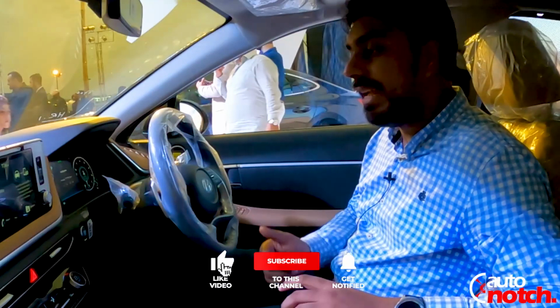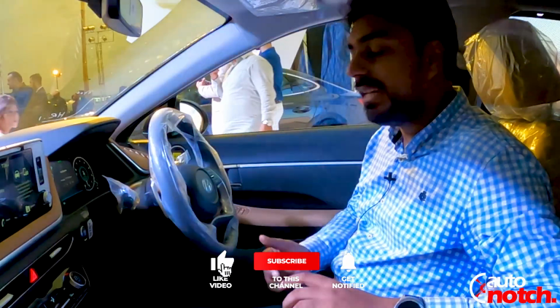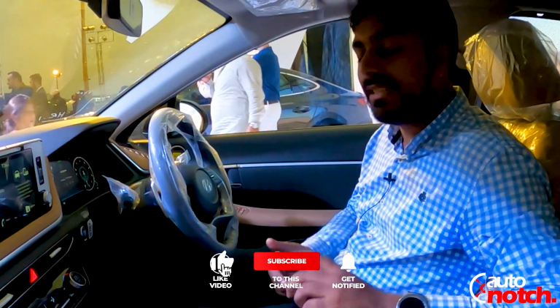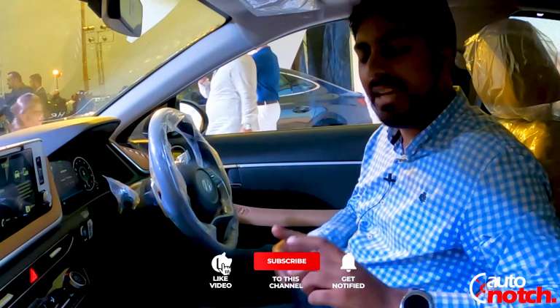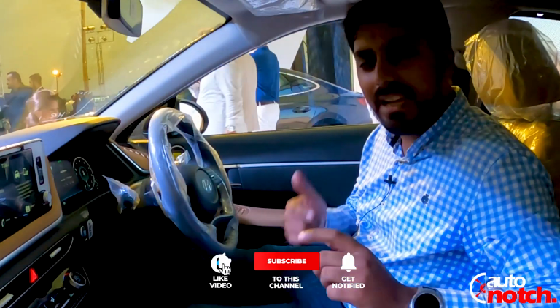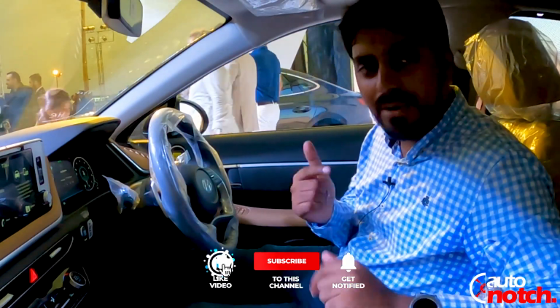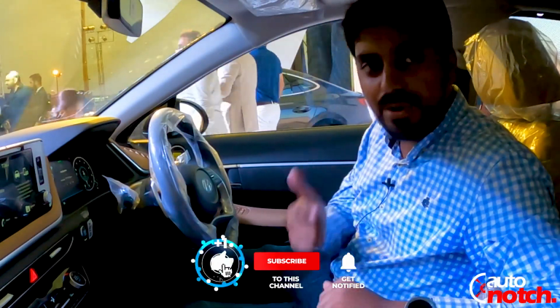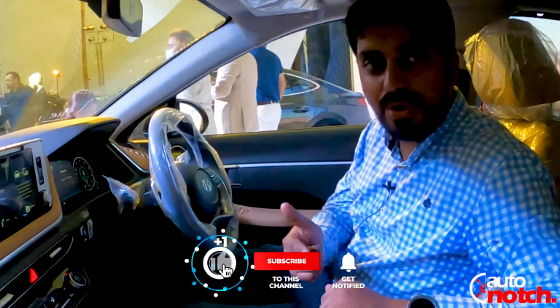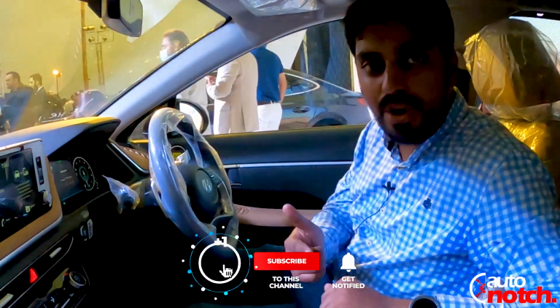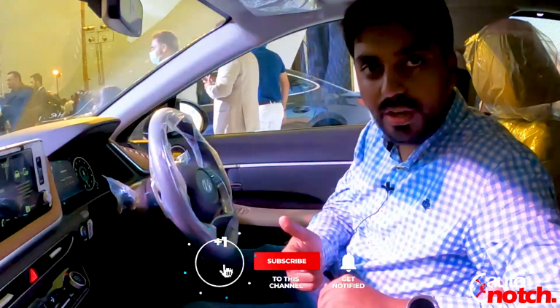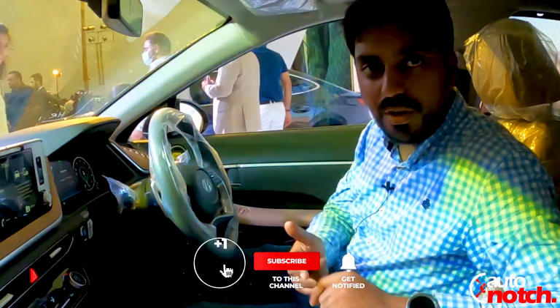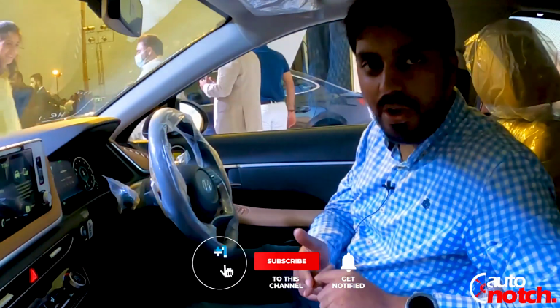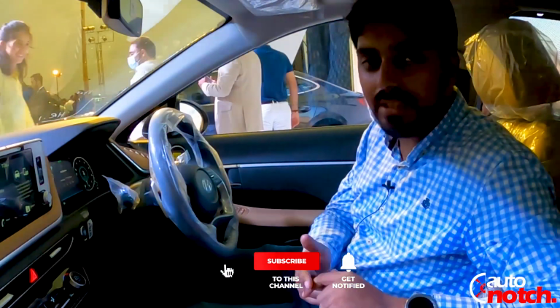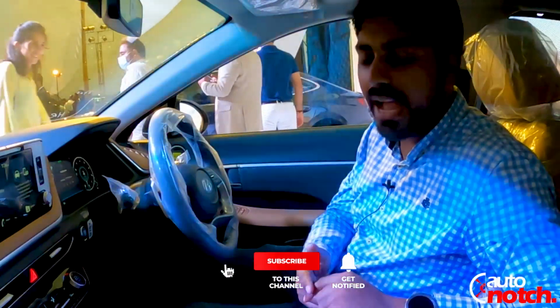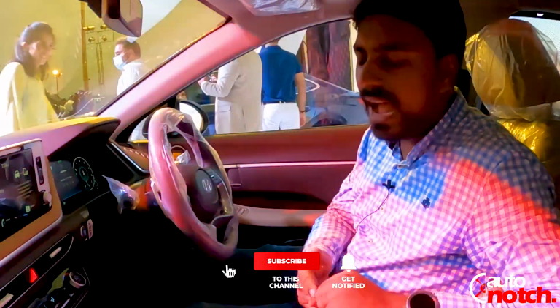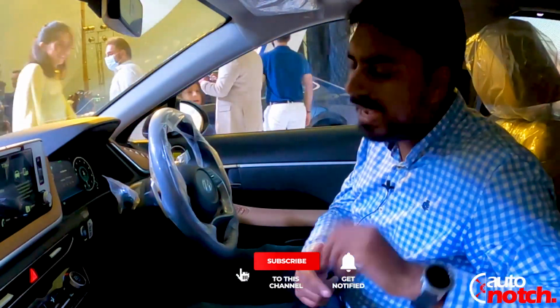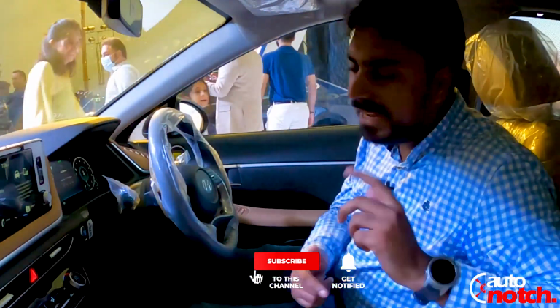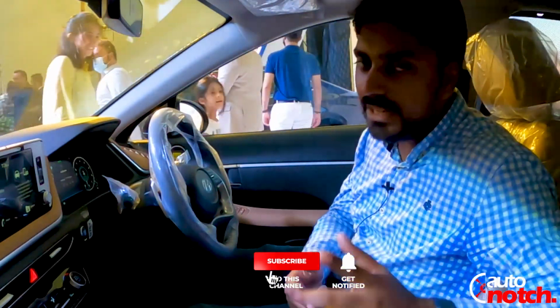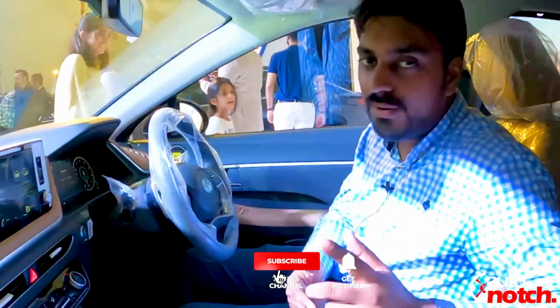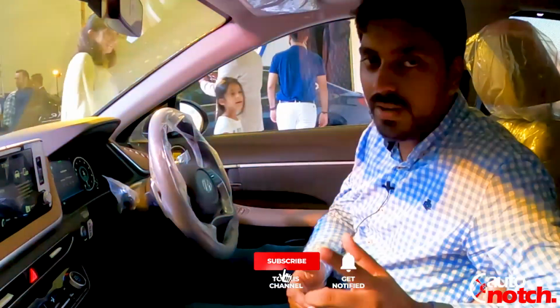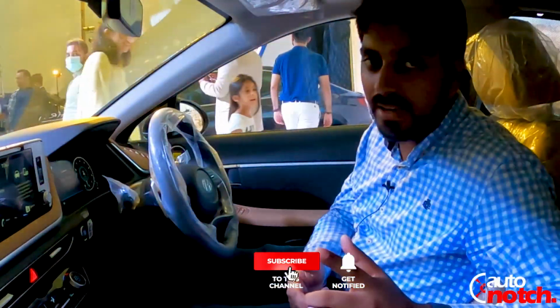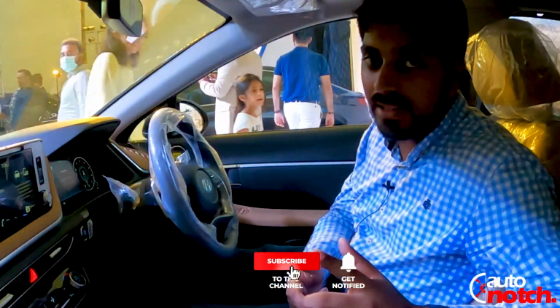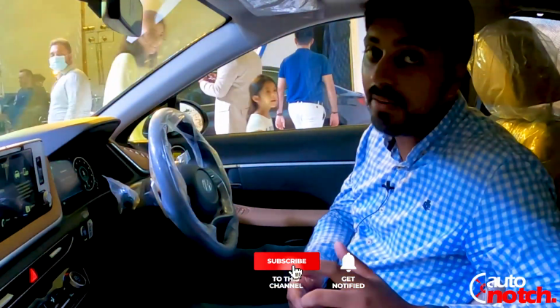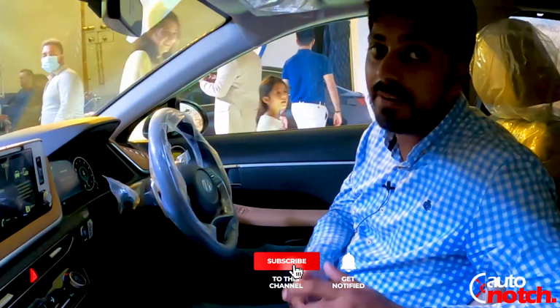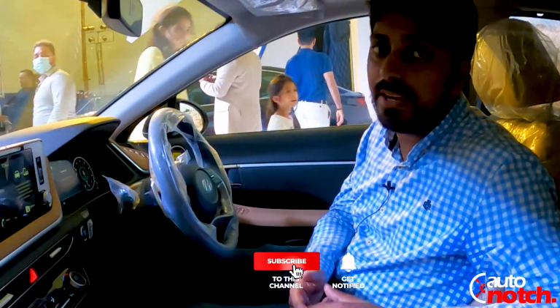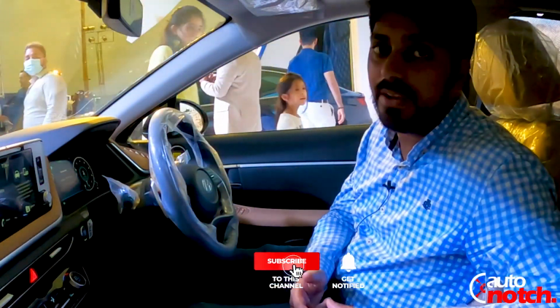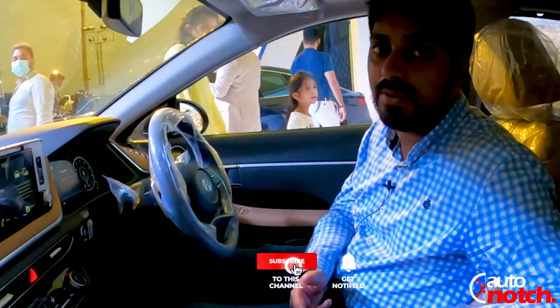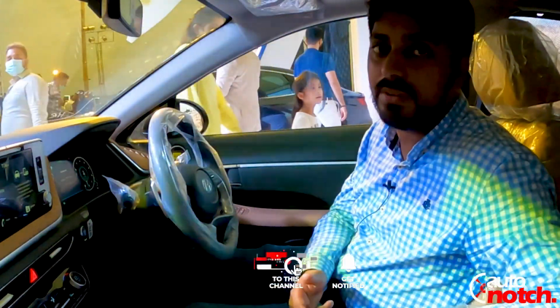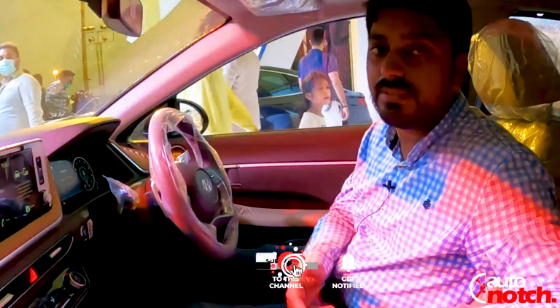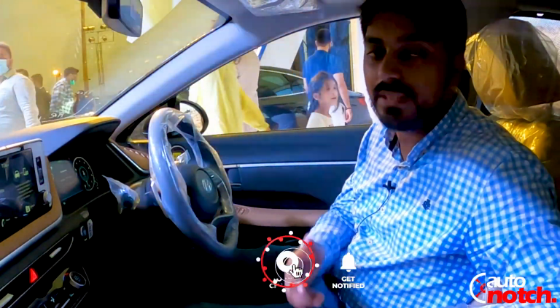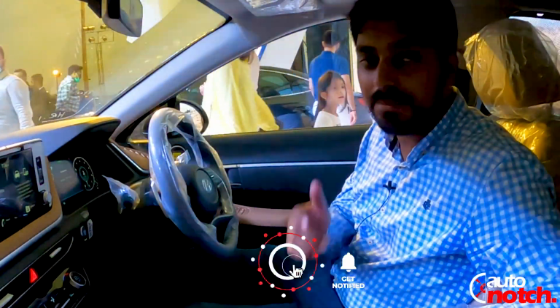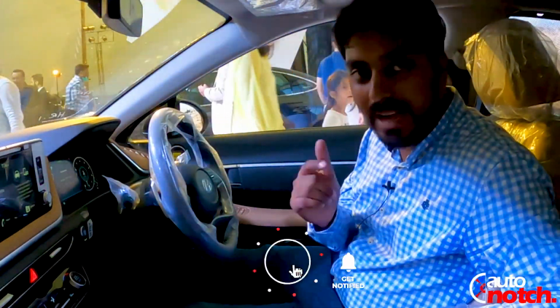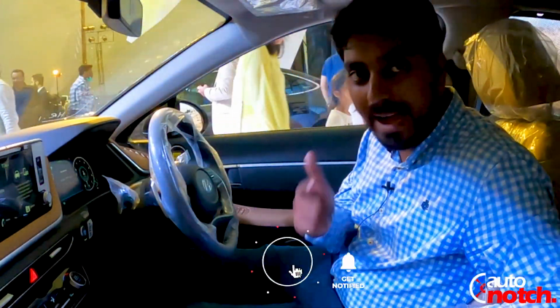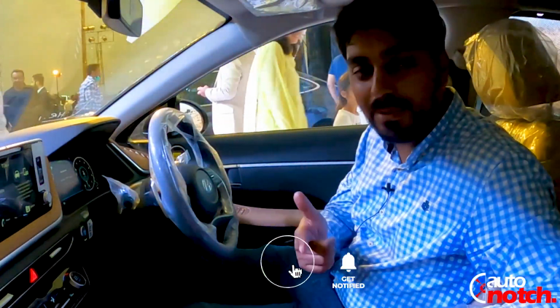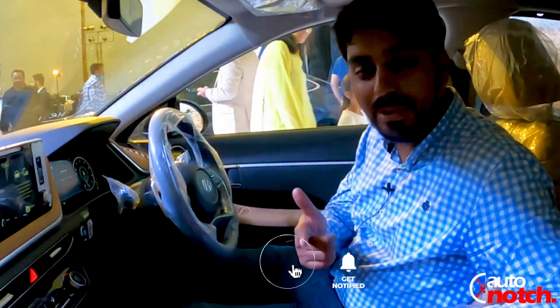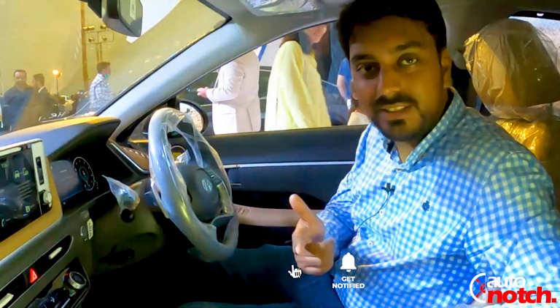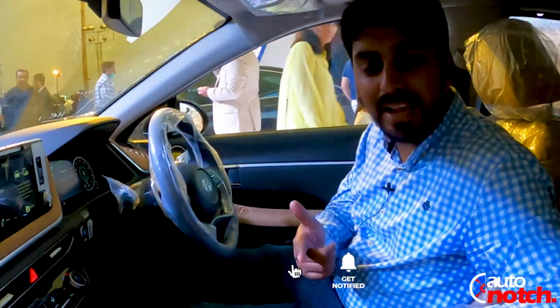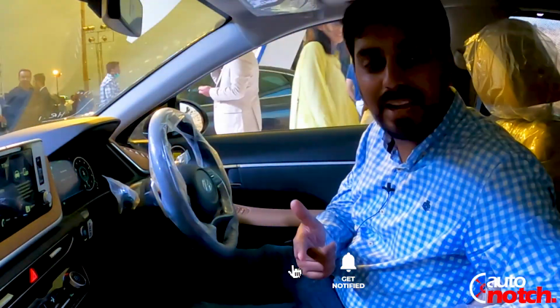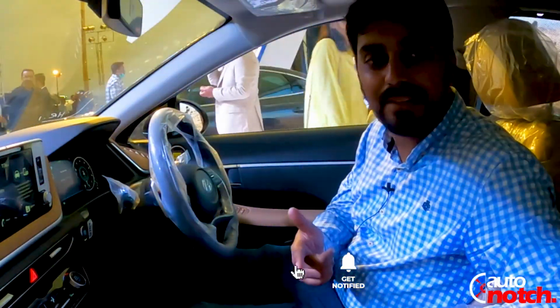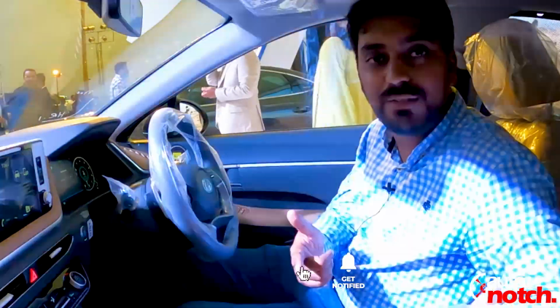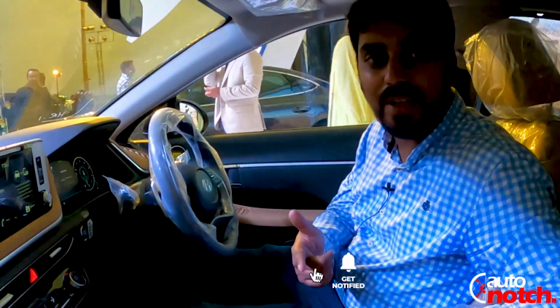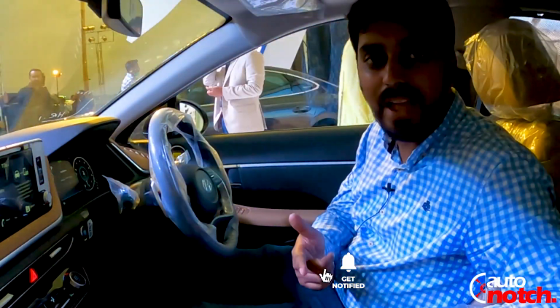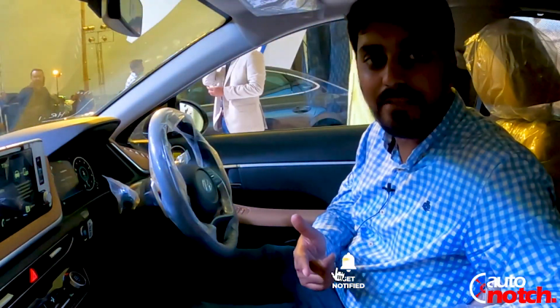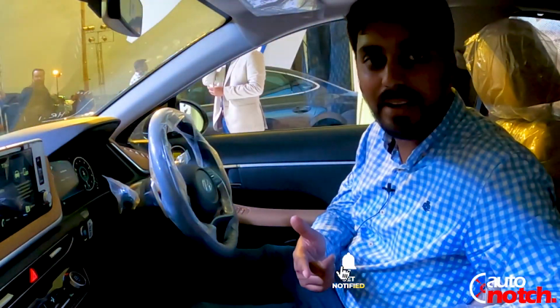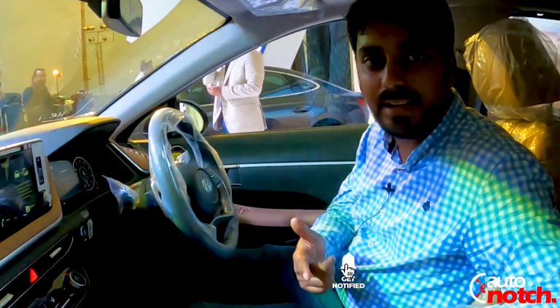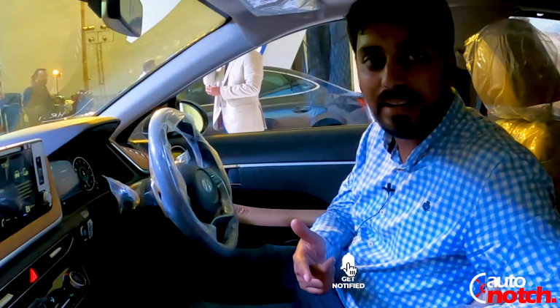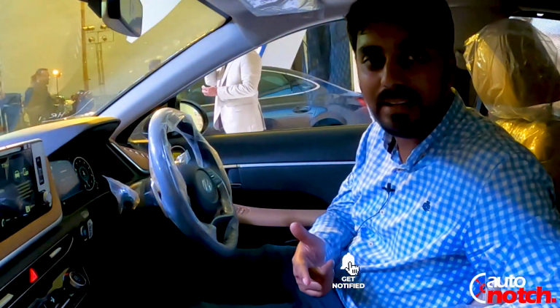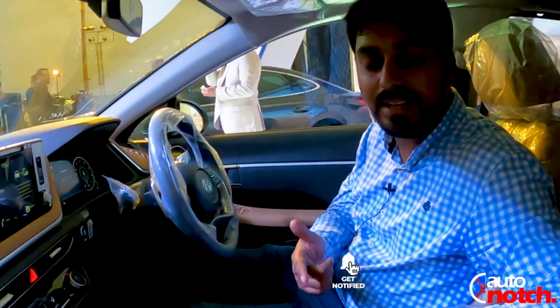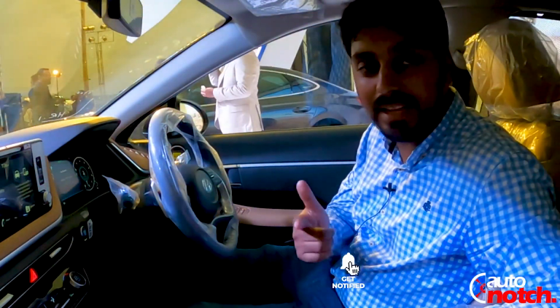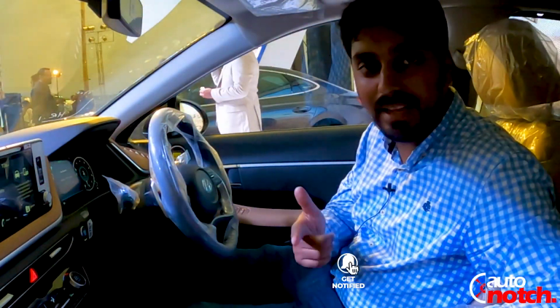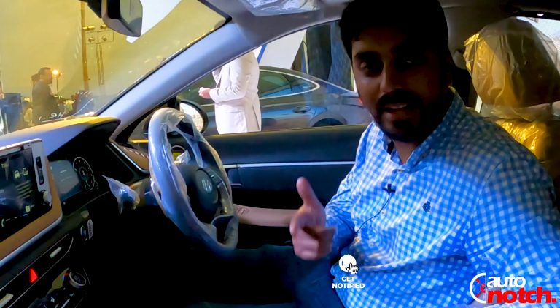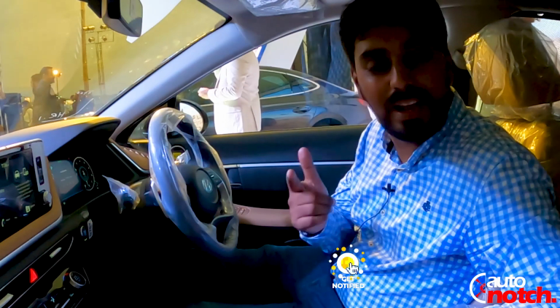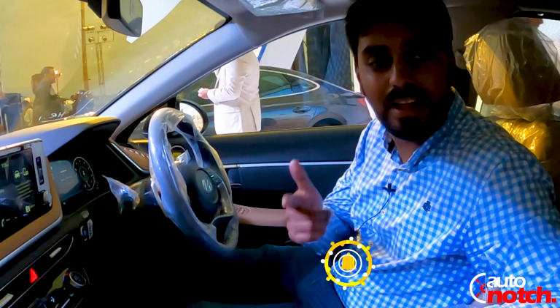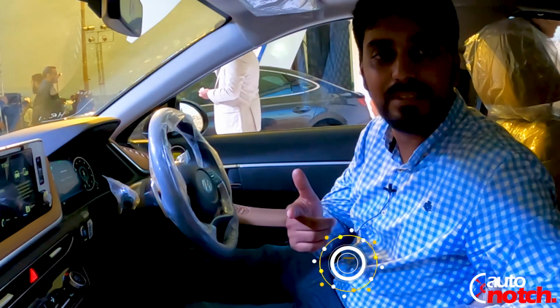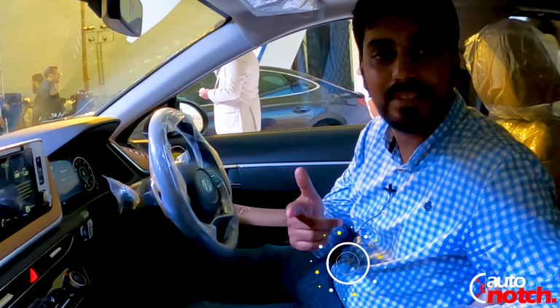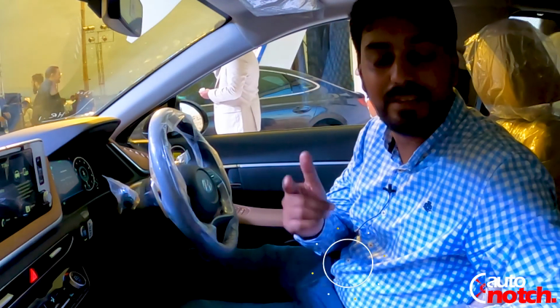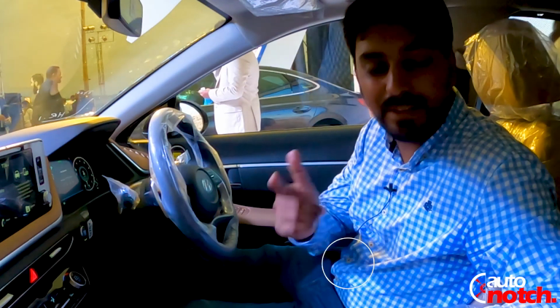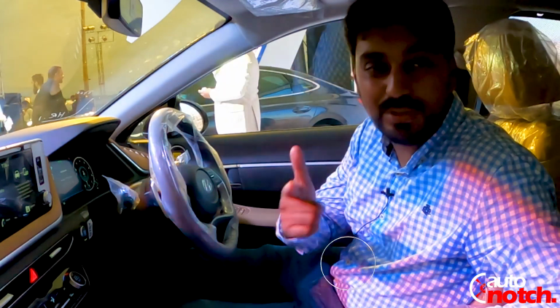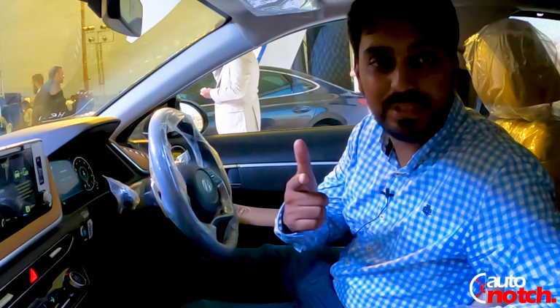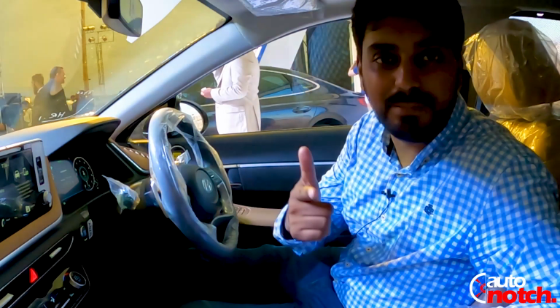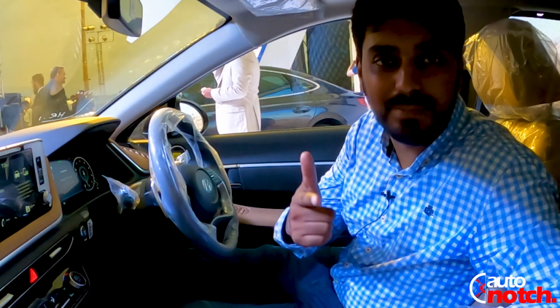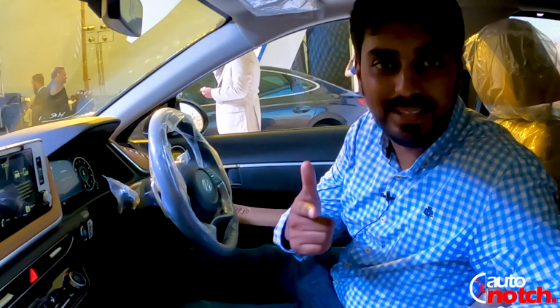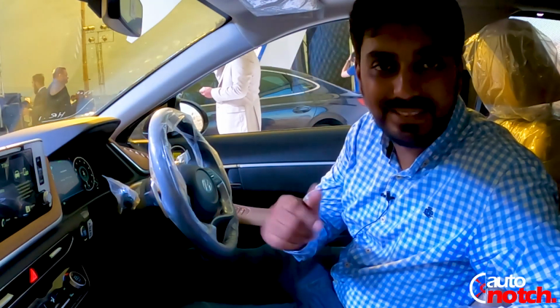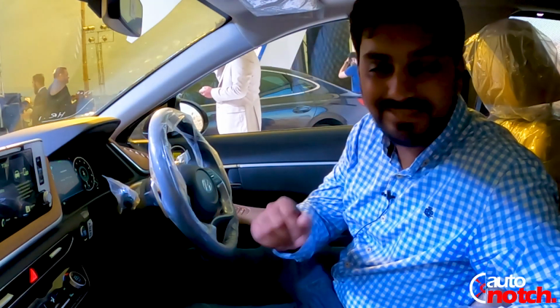So viewers, this was the first impression of the Hyundai Sonata. I hope you liked the video — I really liked the car and I hope you will too. Until then, stay tuned to Auto Notch. I'll catch you in another video. Subscribe to the channel if you haven't. Take care, Allah Hafiz, and wear your seatbelts.